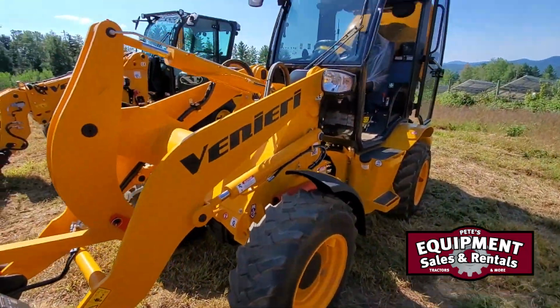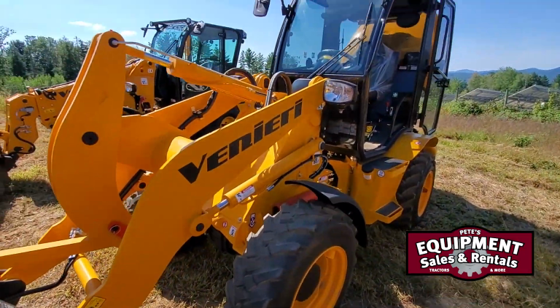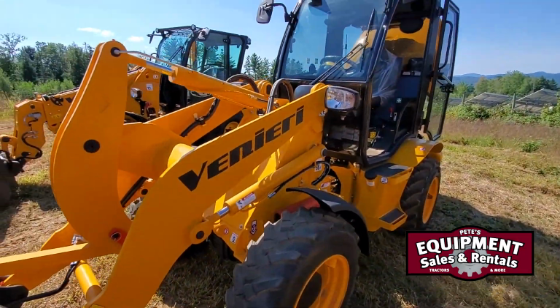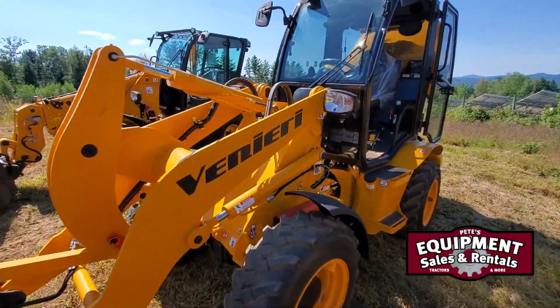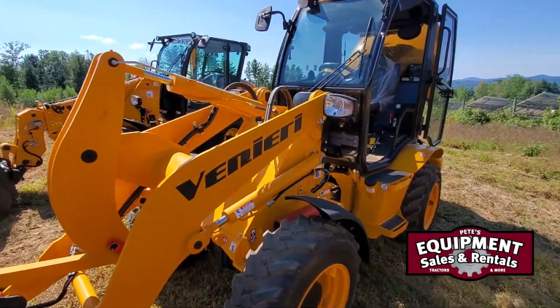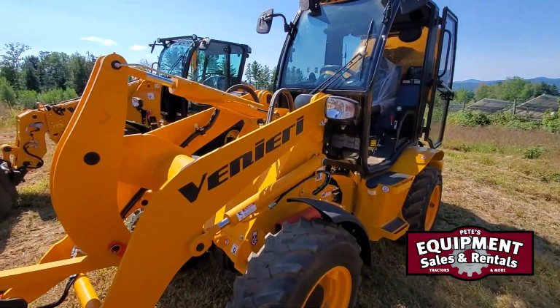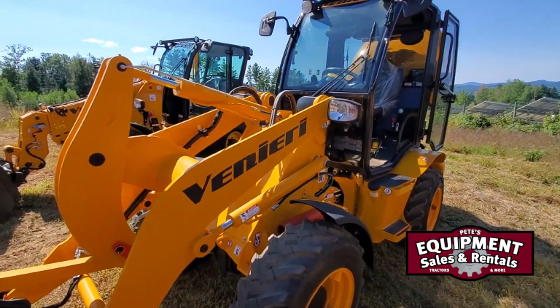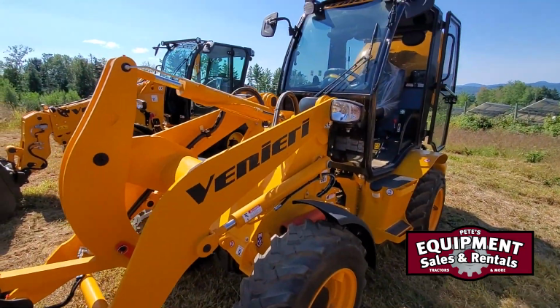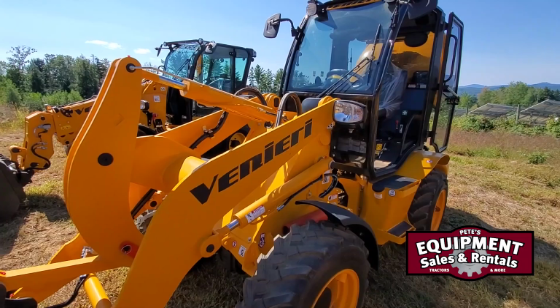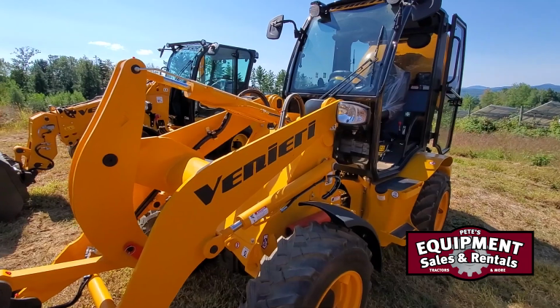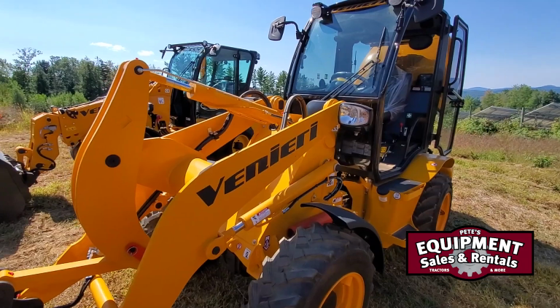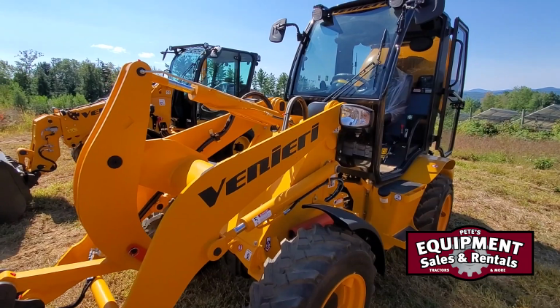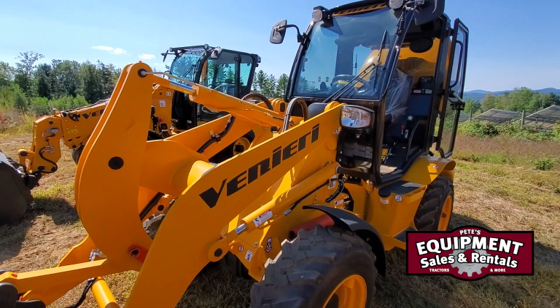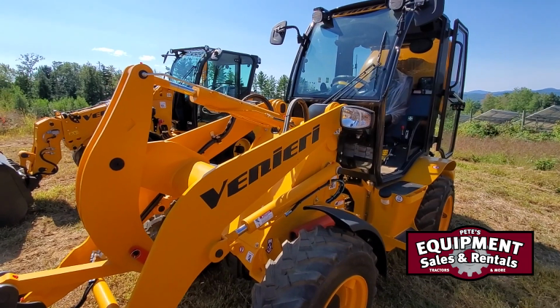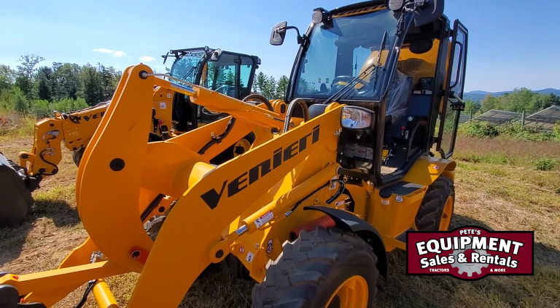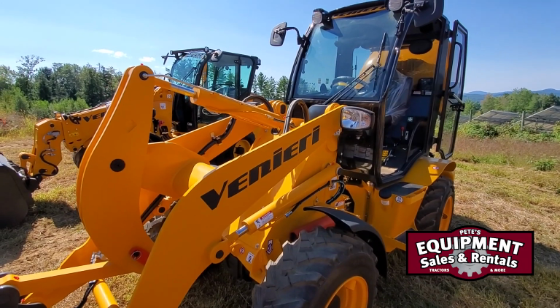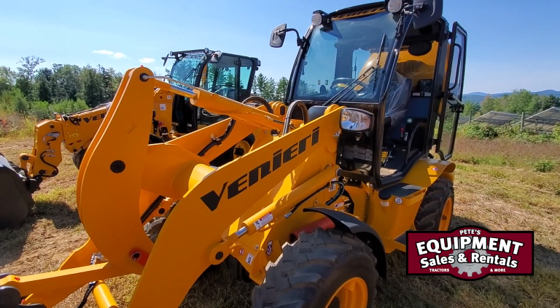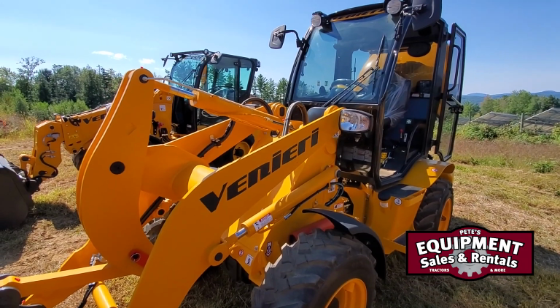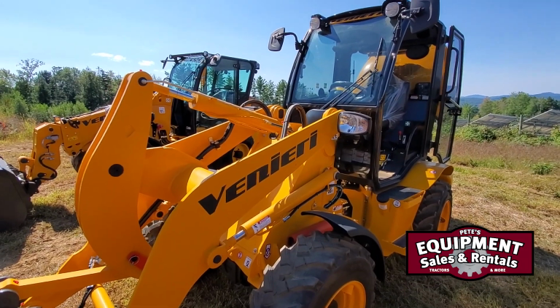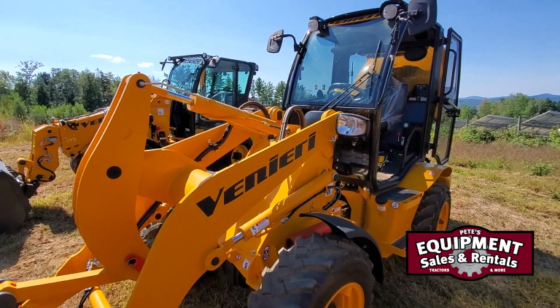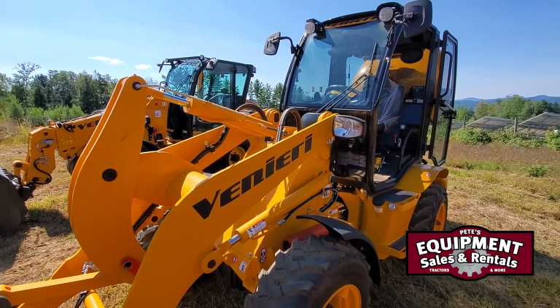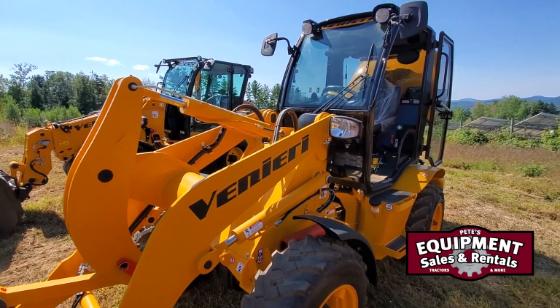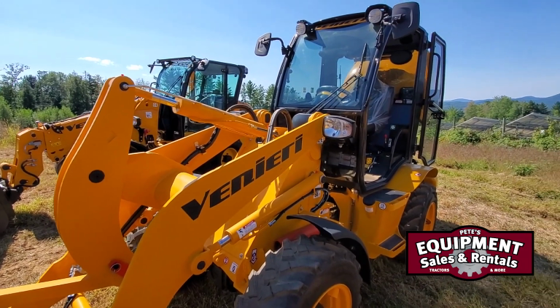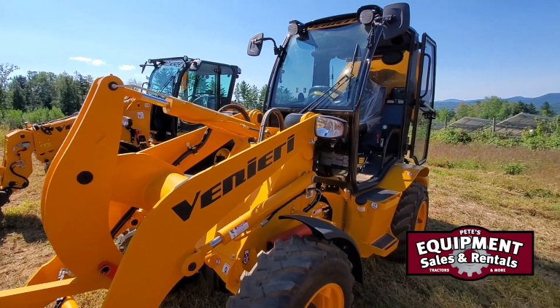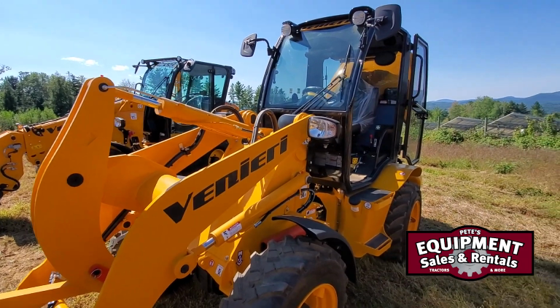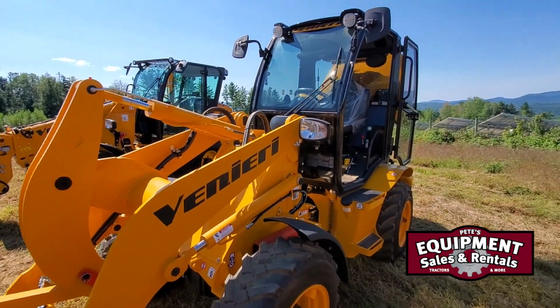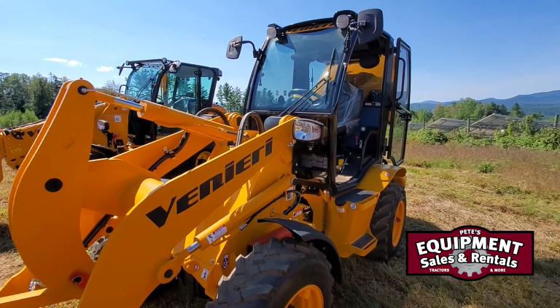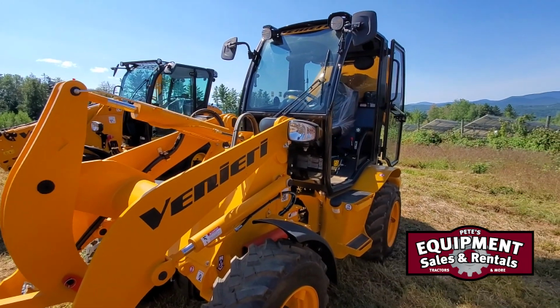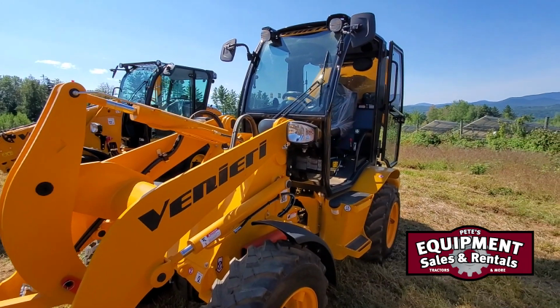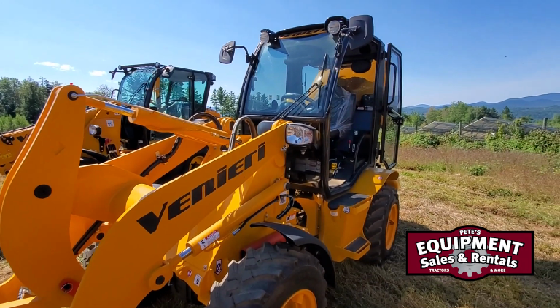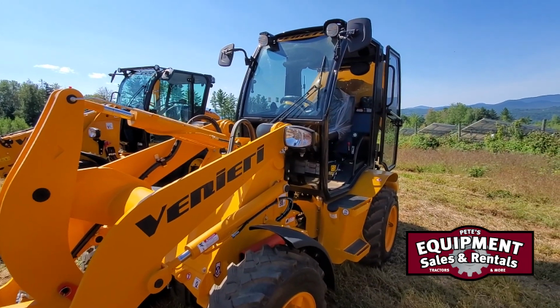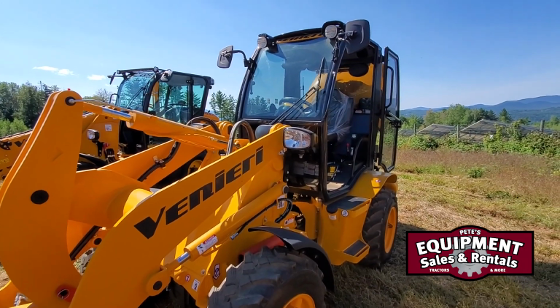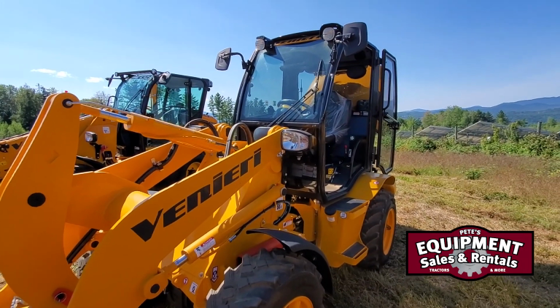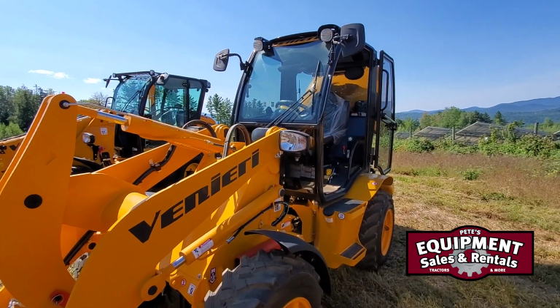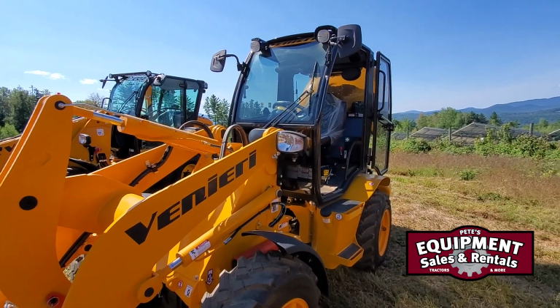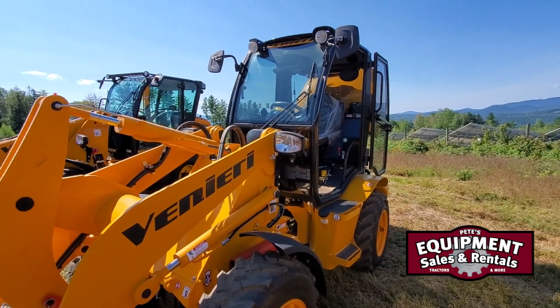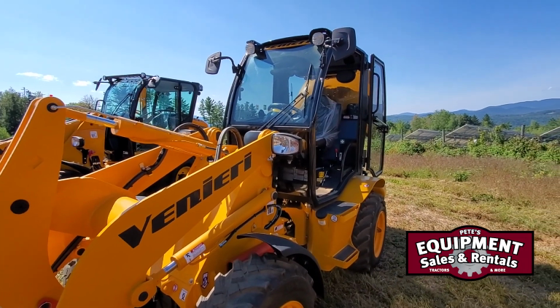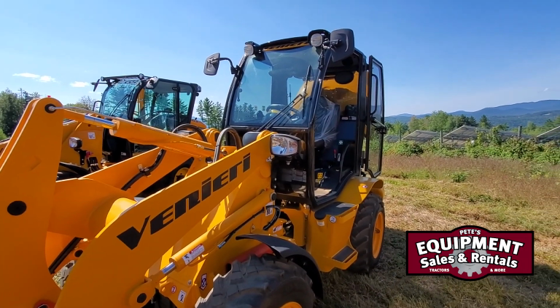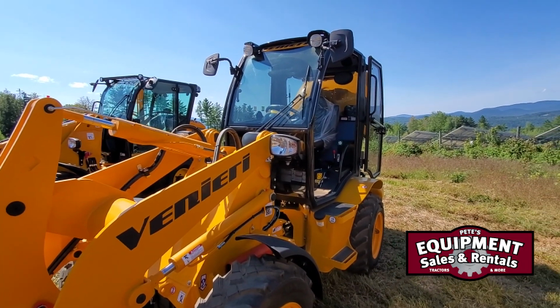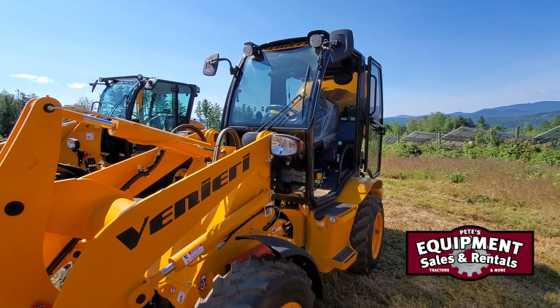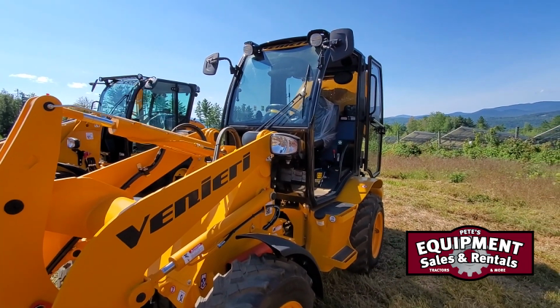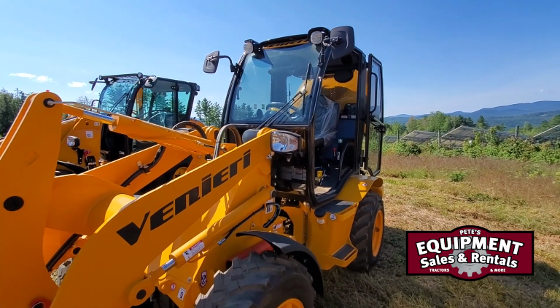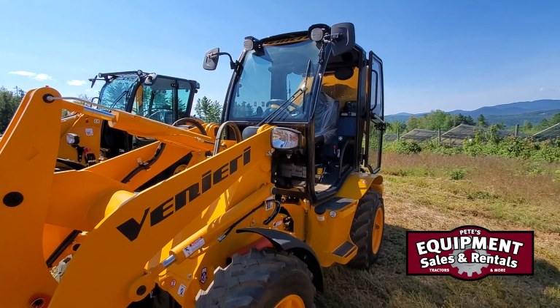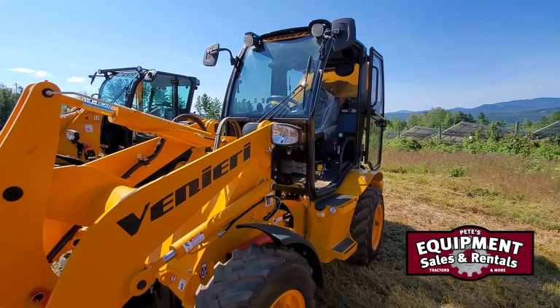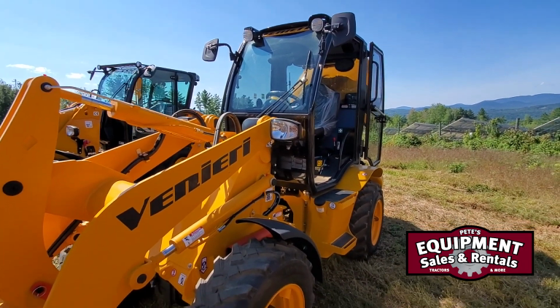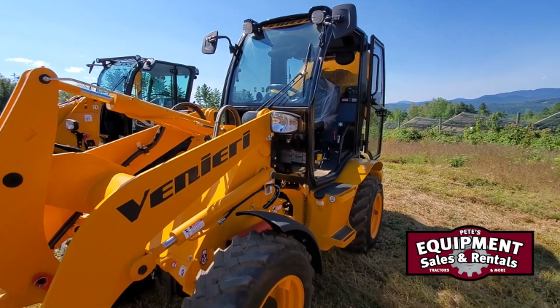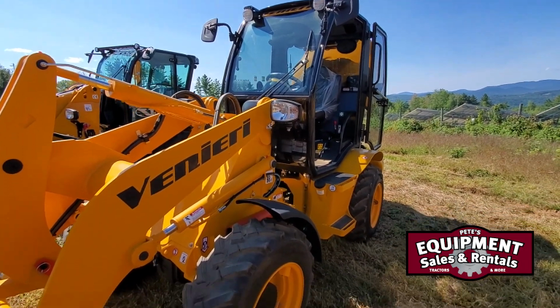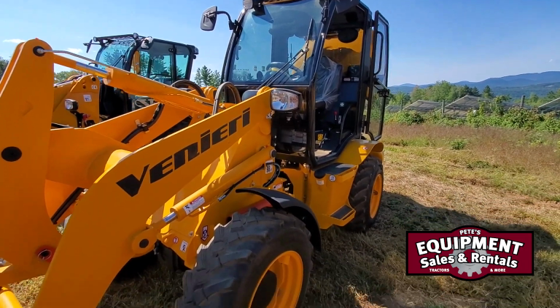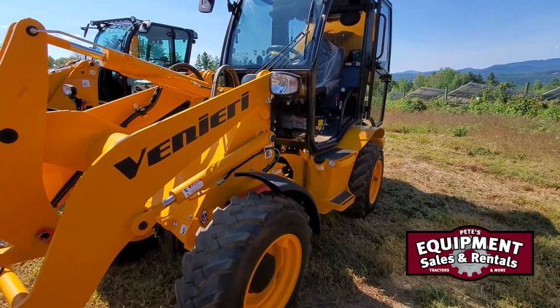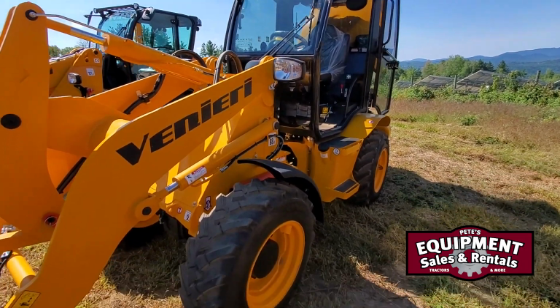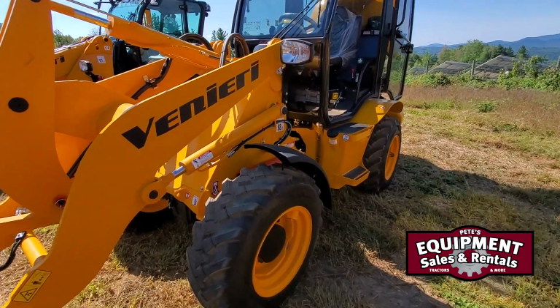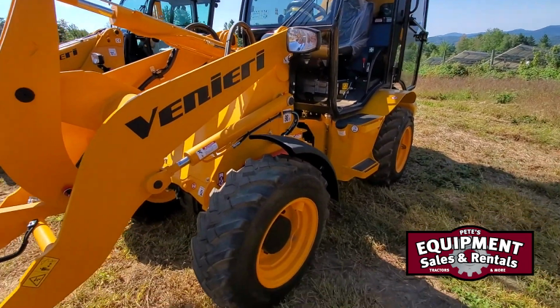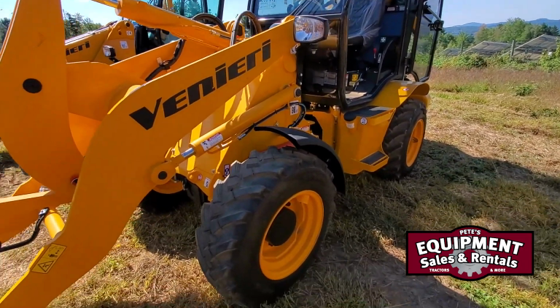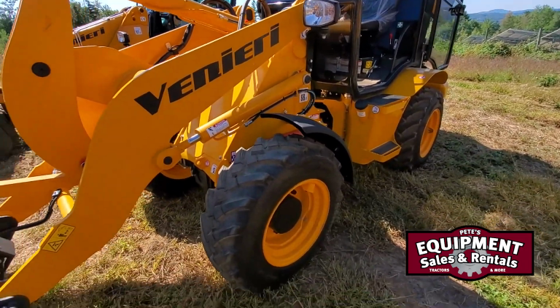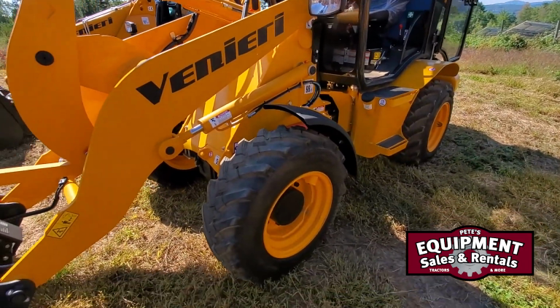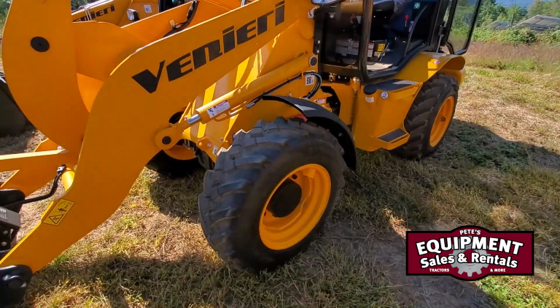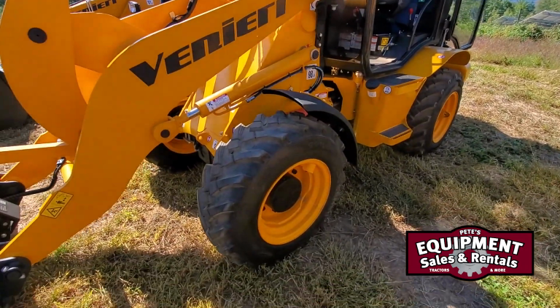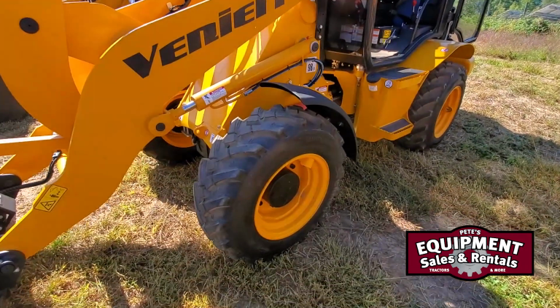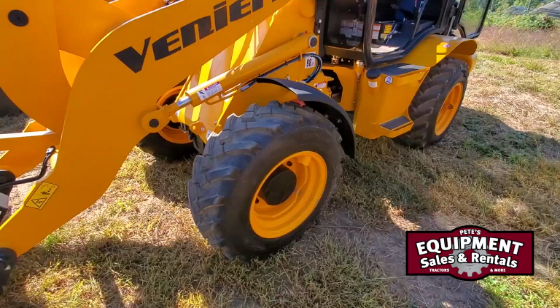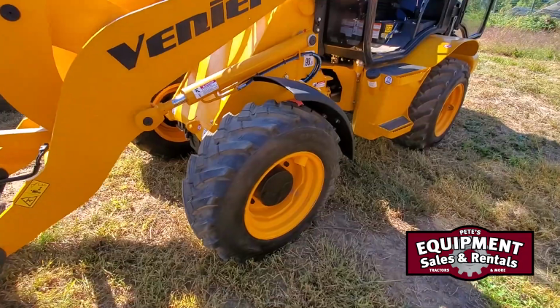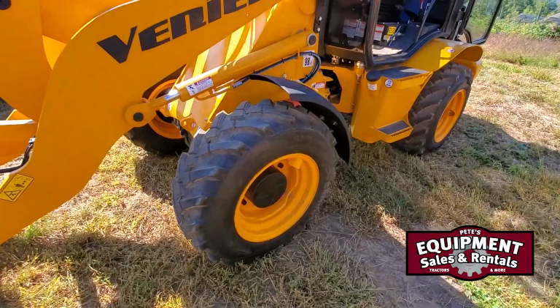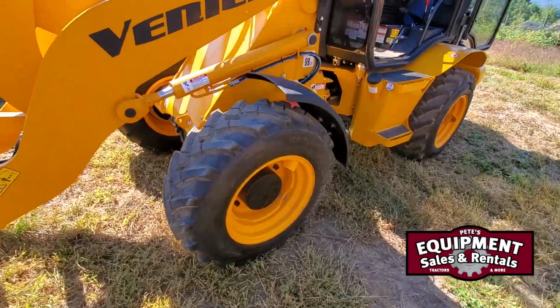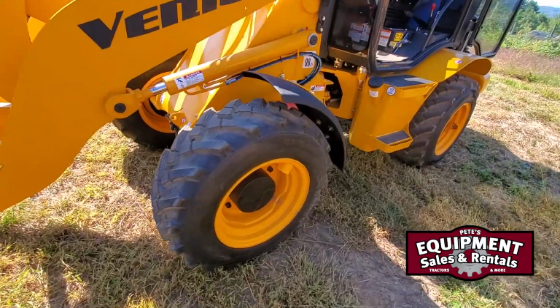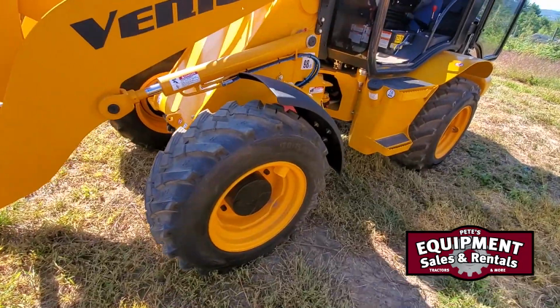Hydrostatic transmission. This is a Bosch Rexroth transmission. ZF axles in all of our lines.